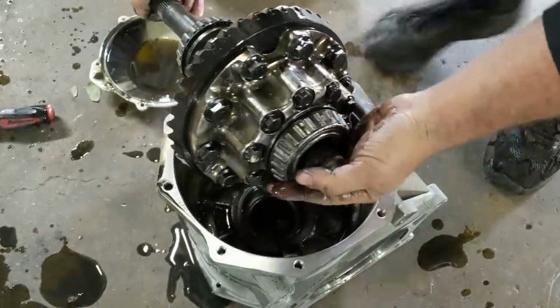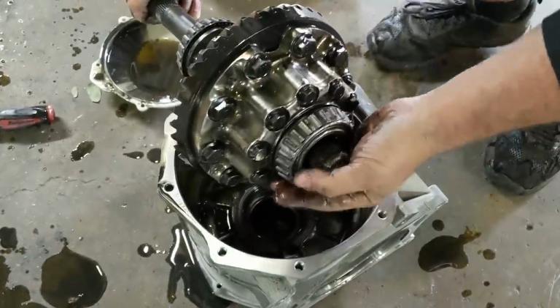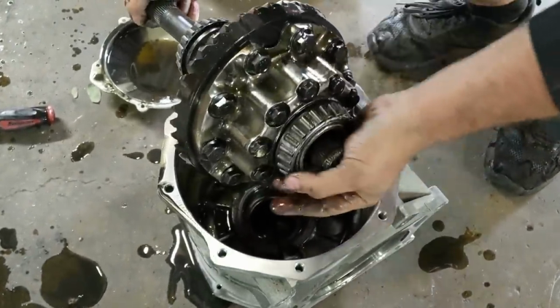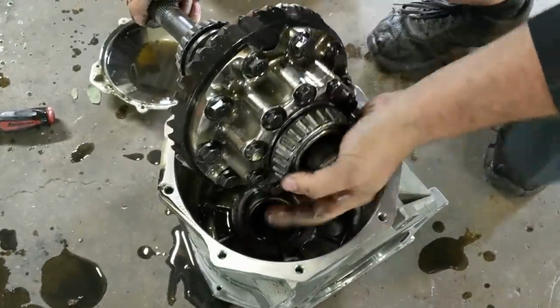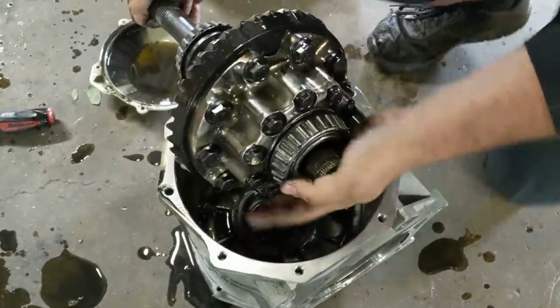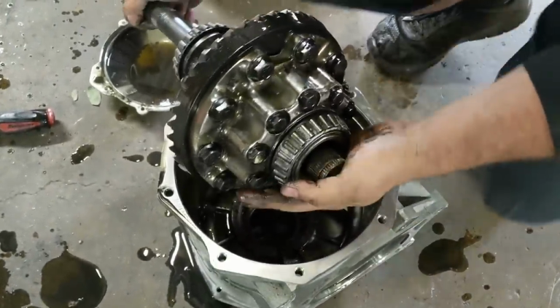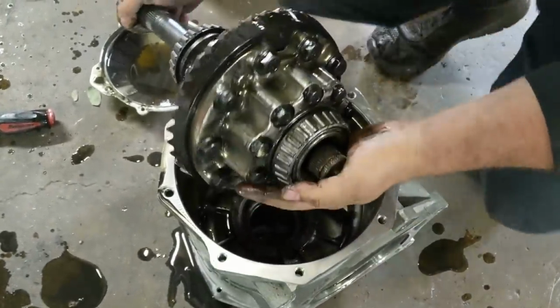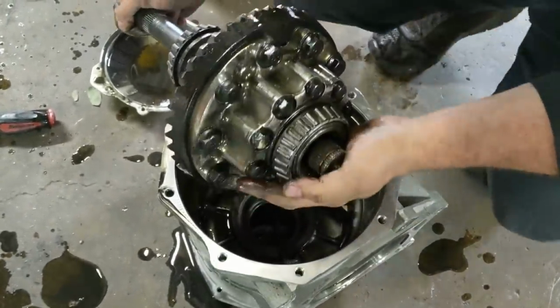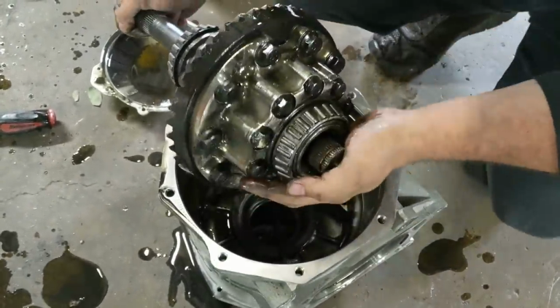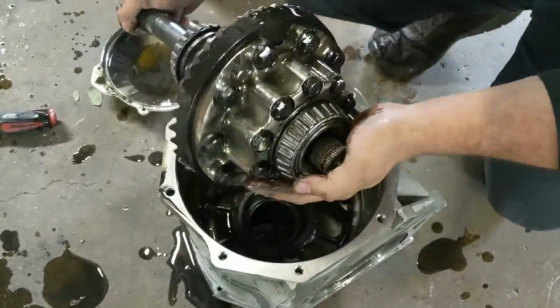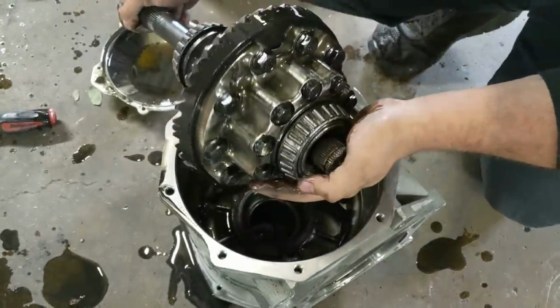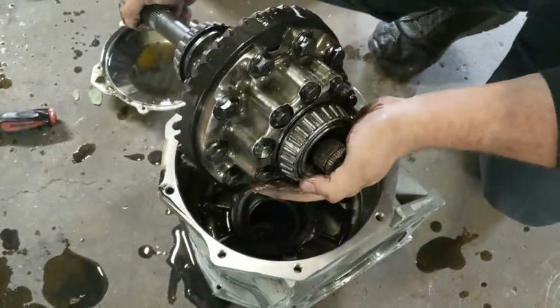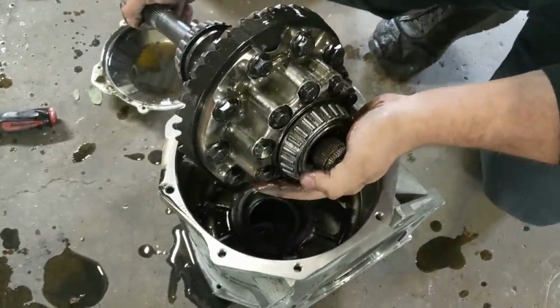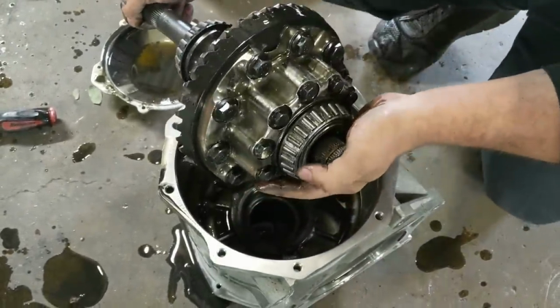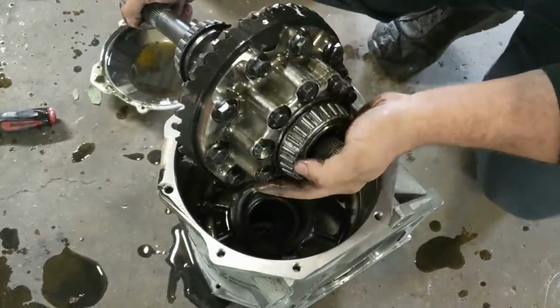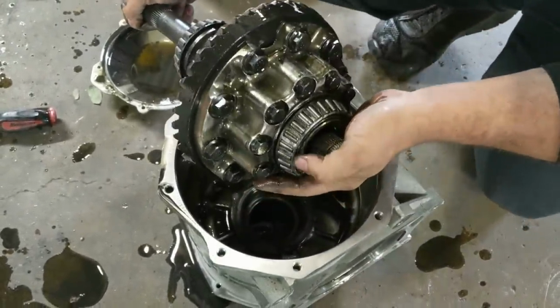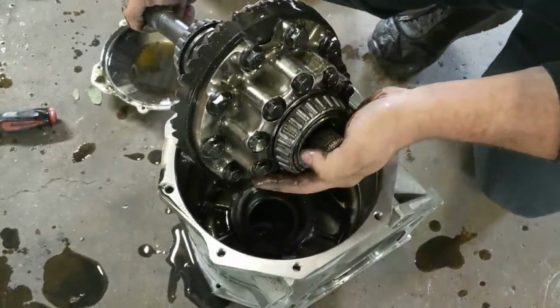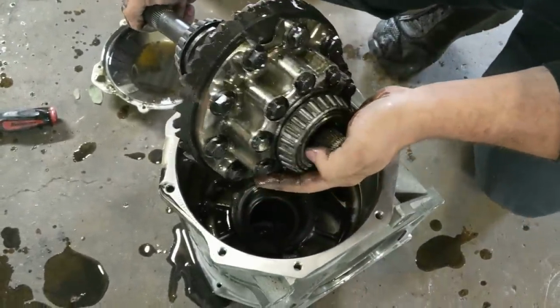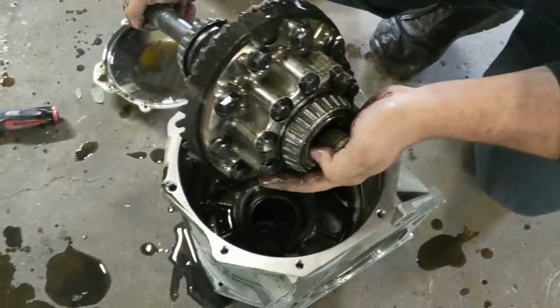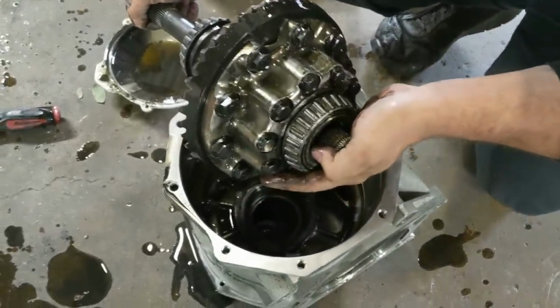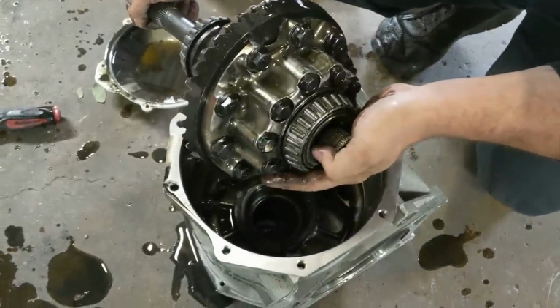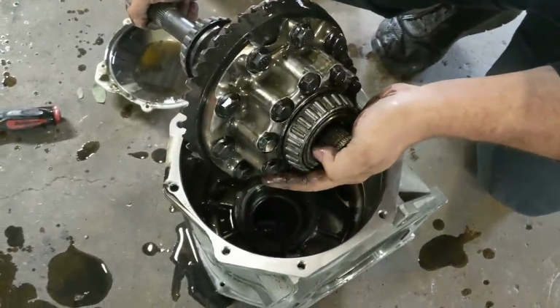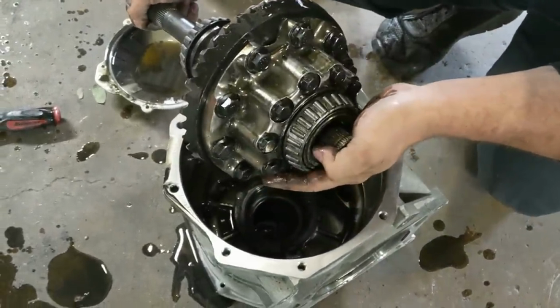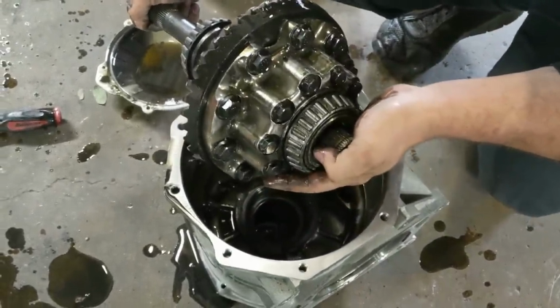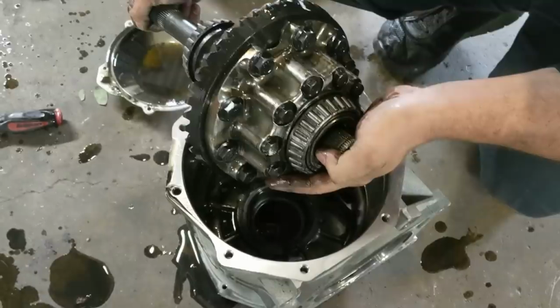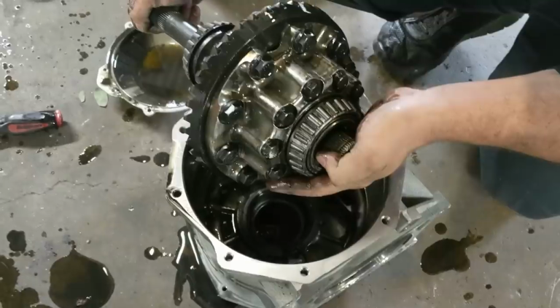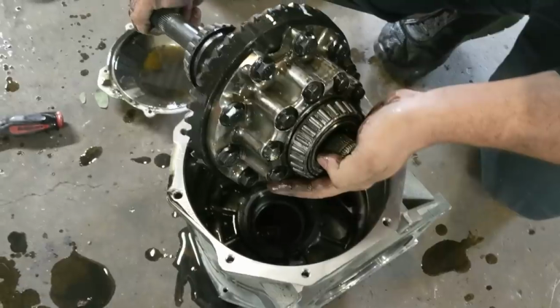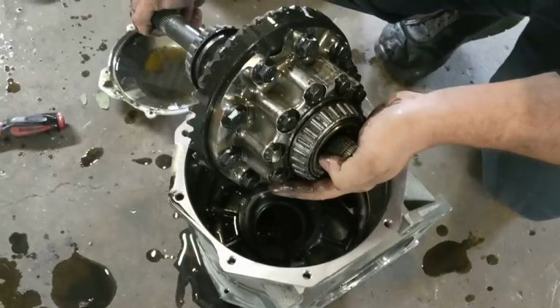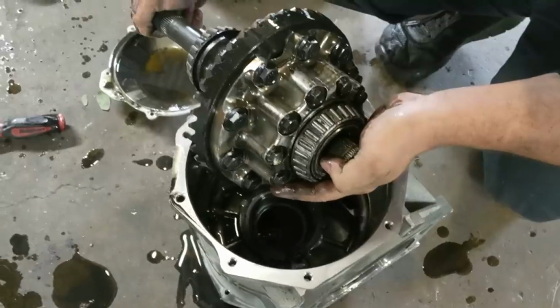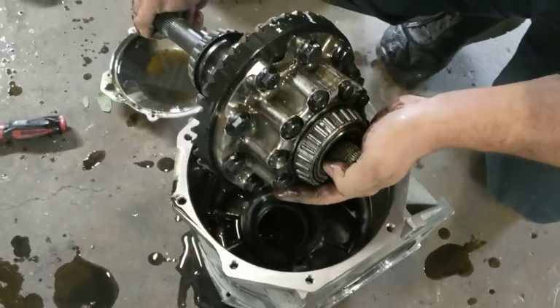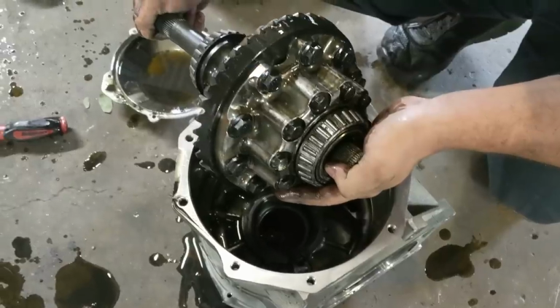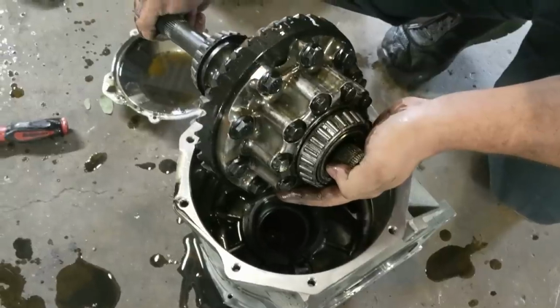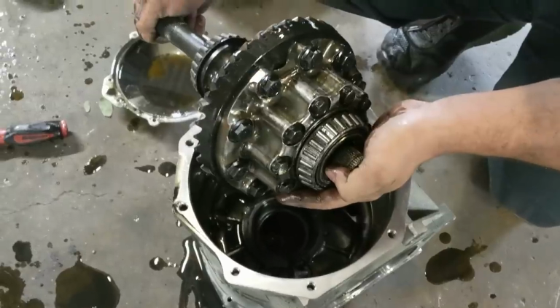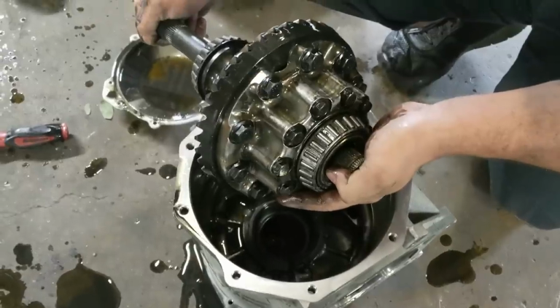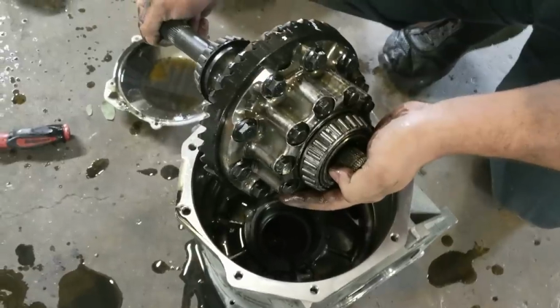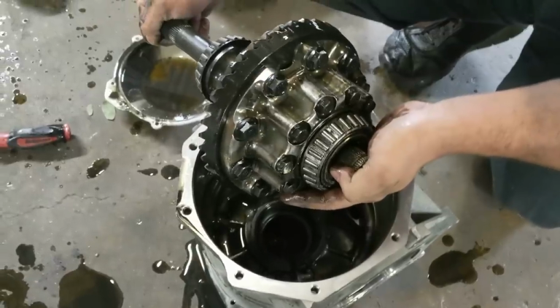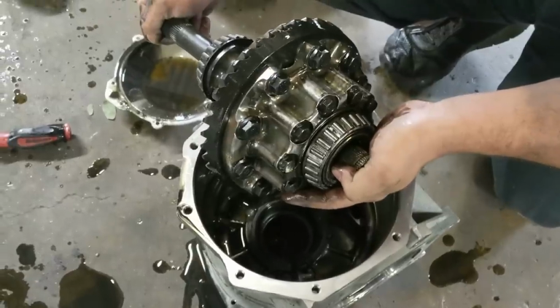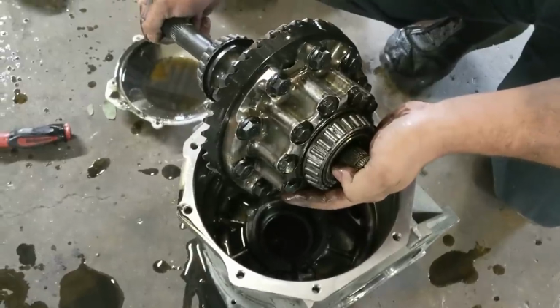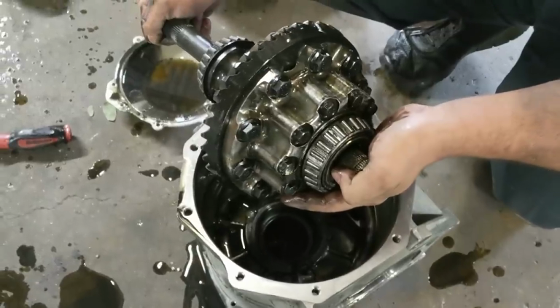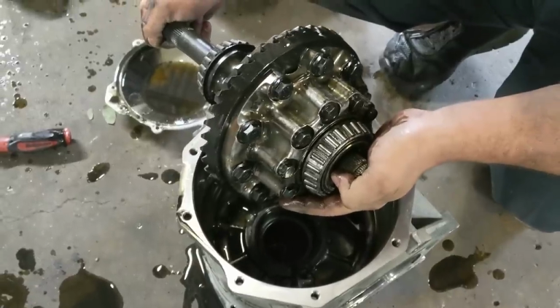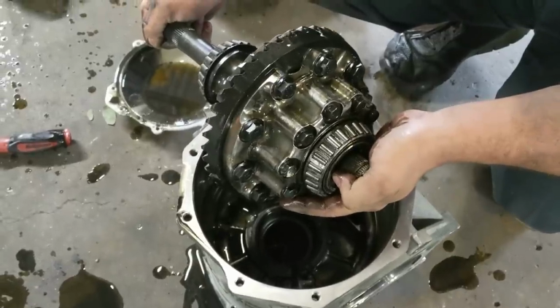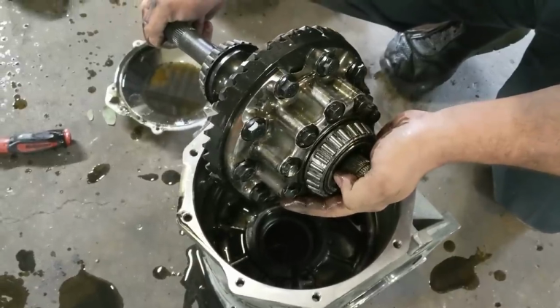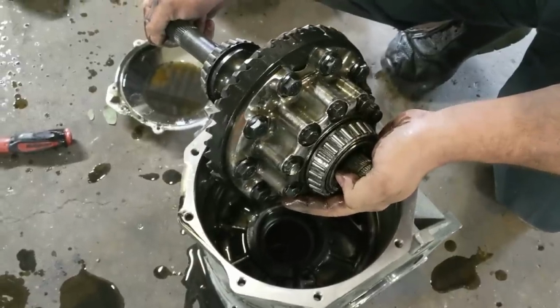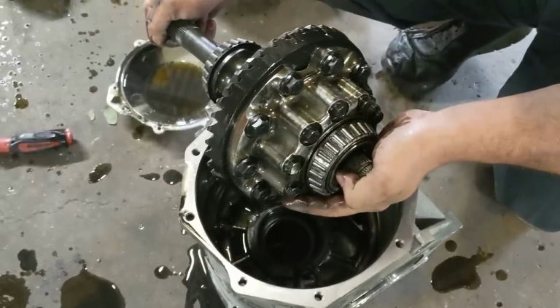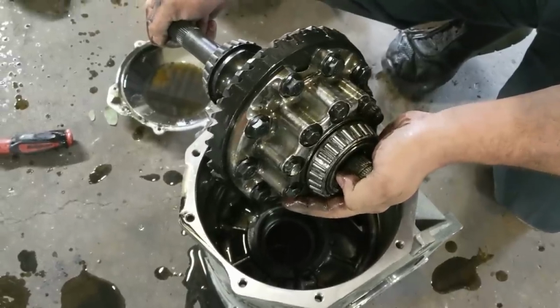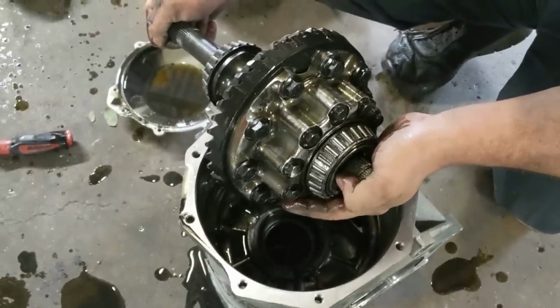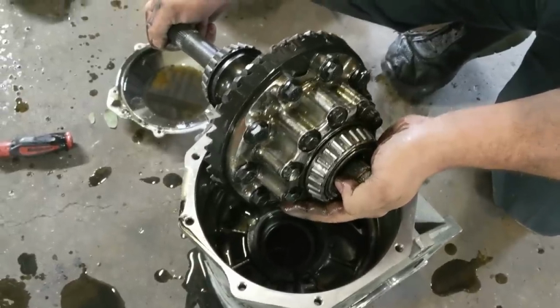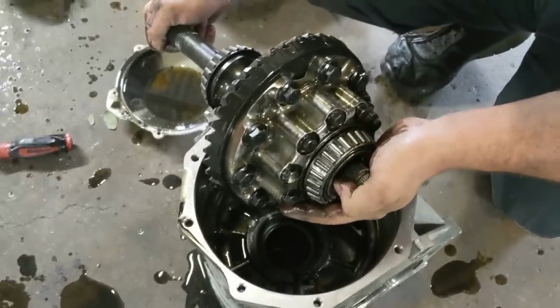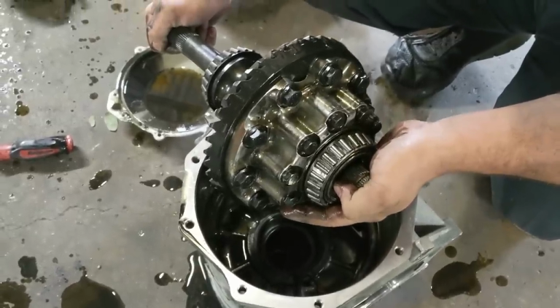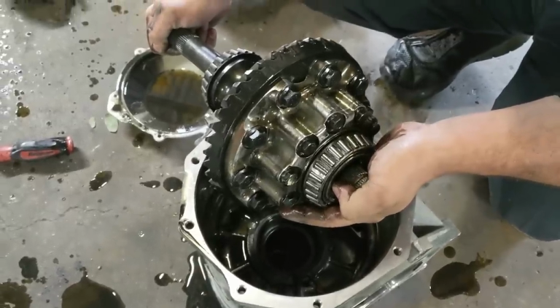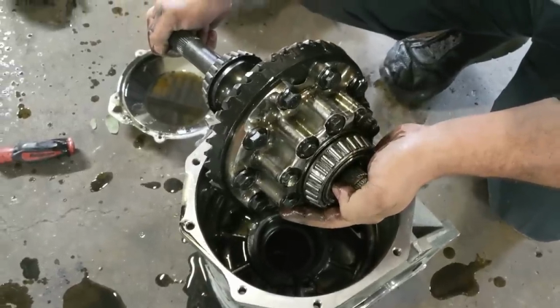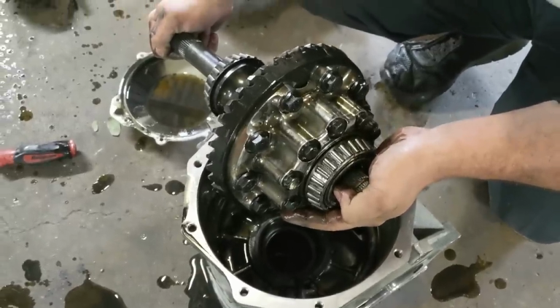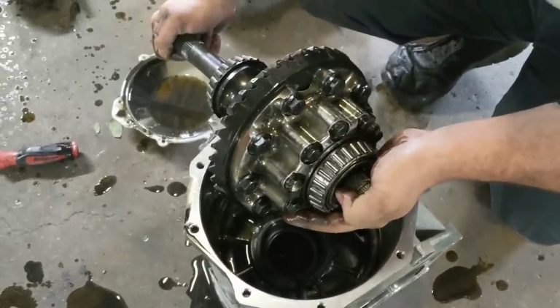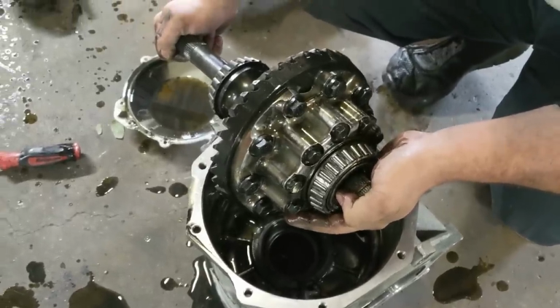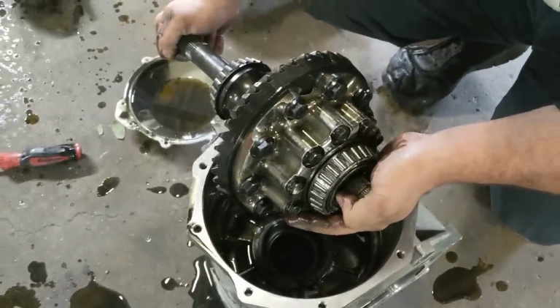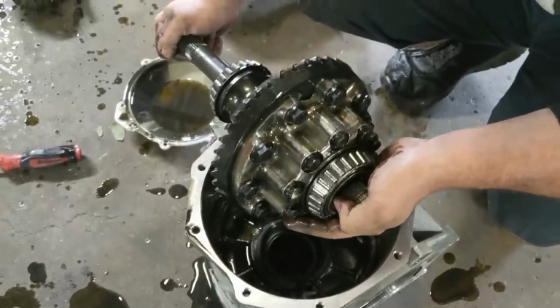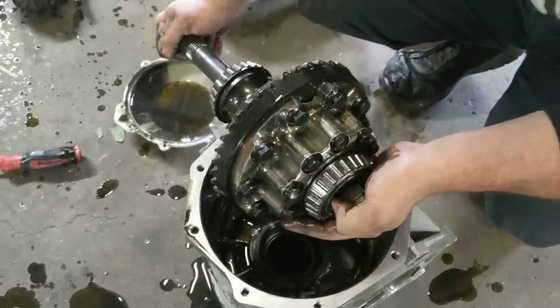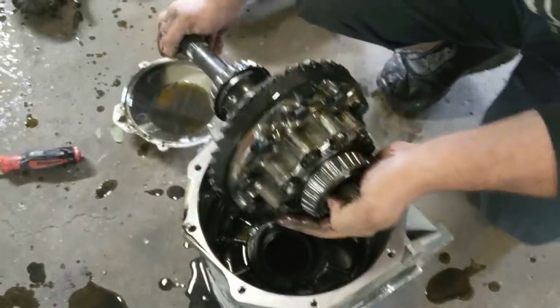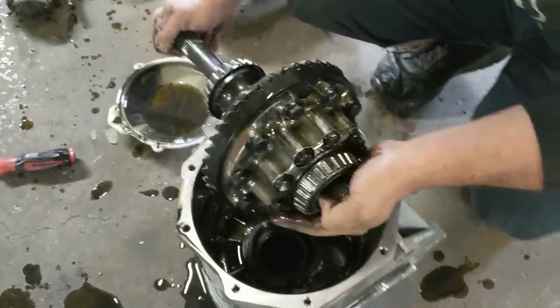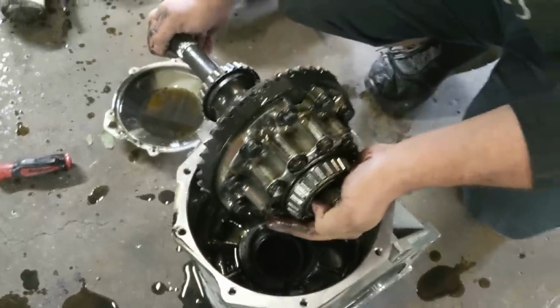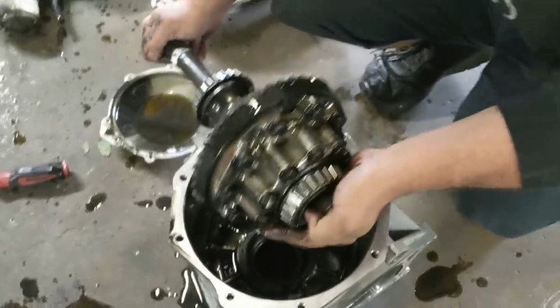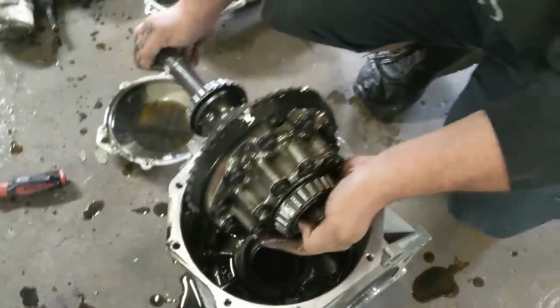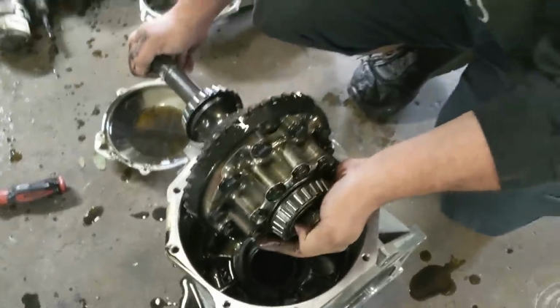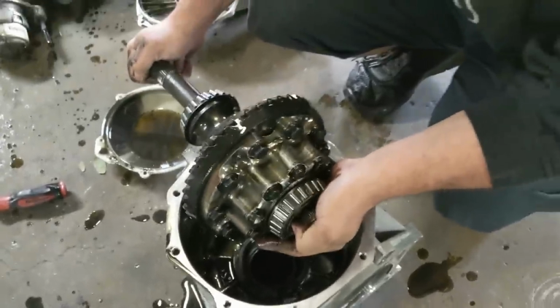It is what it is. We know what happened. Now we can get the other one in and get her back on the road. Sweet!